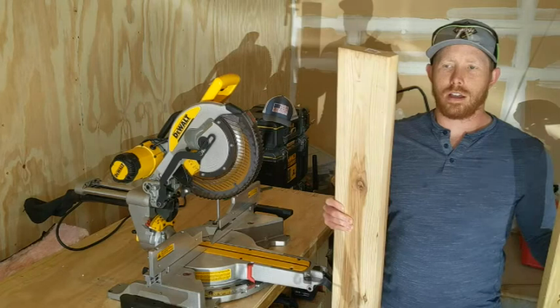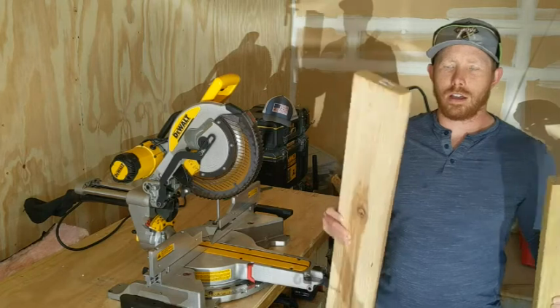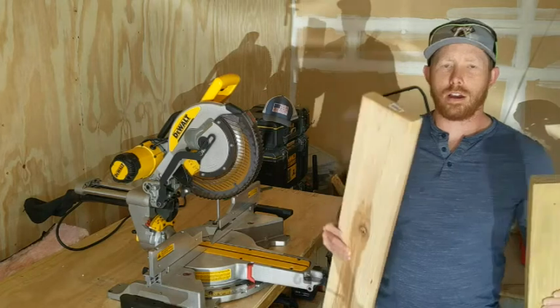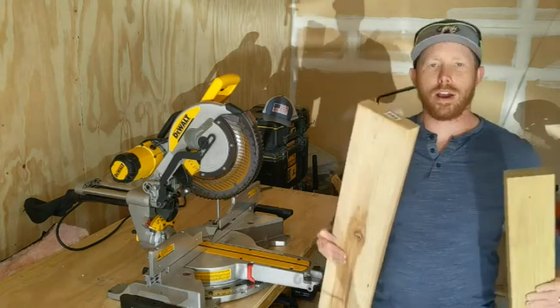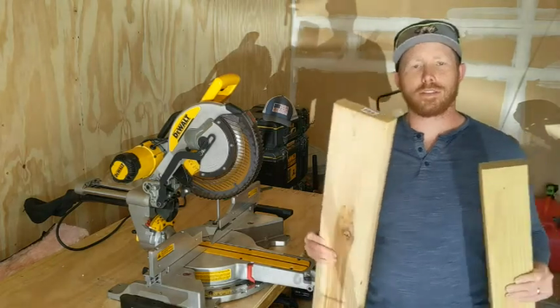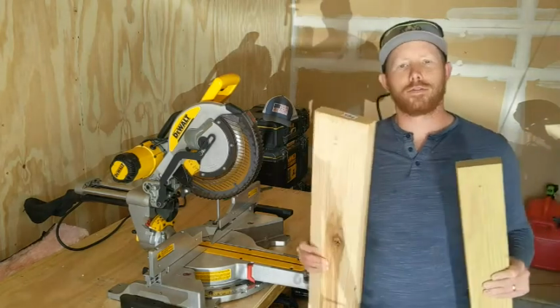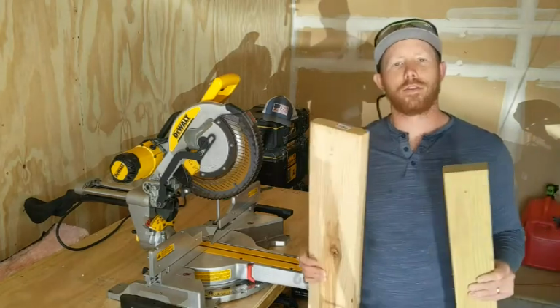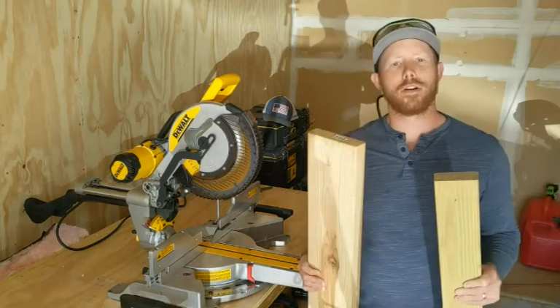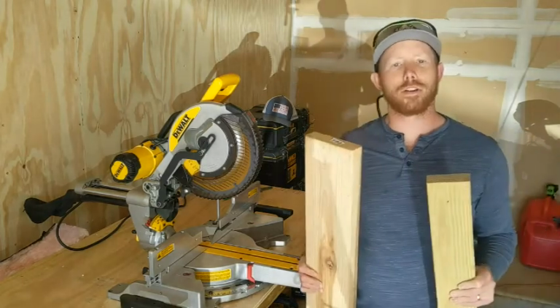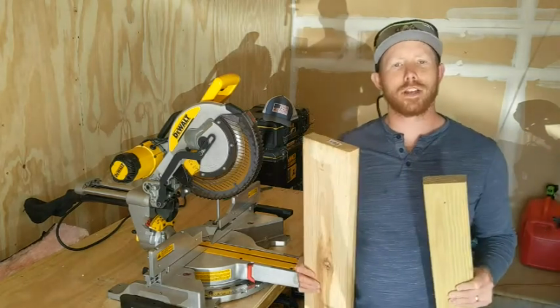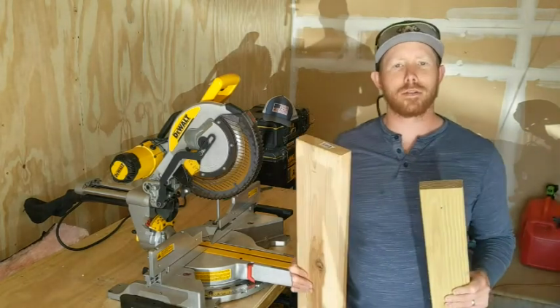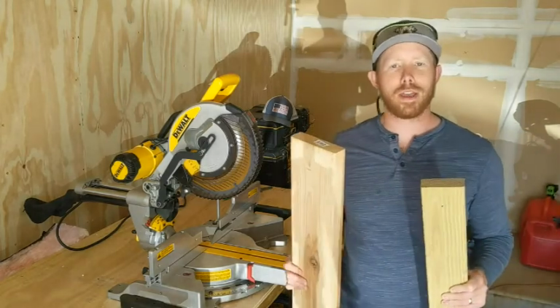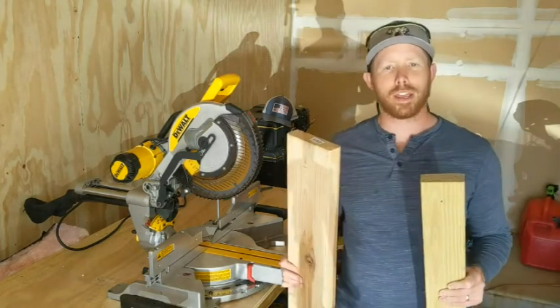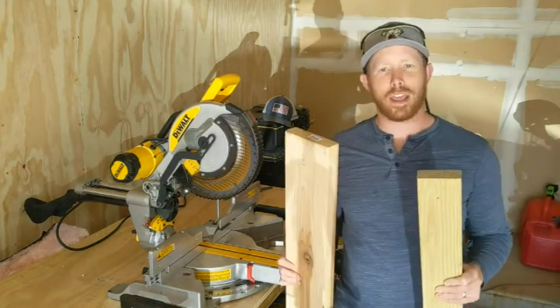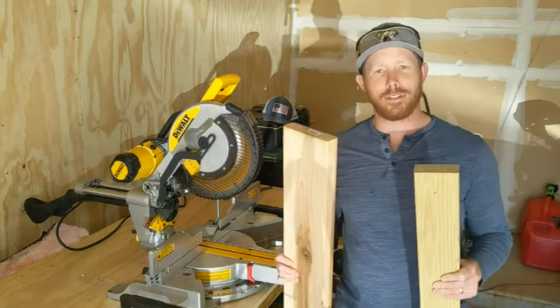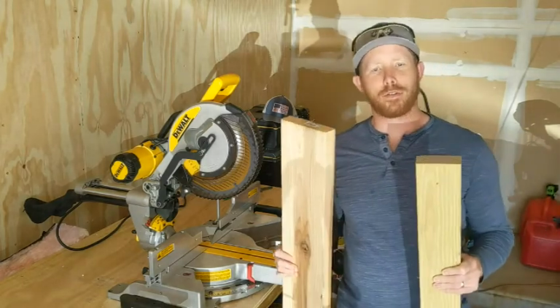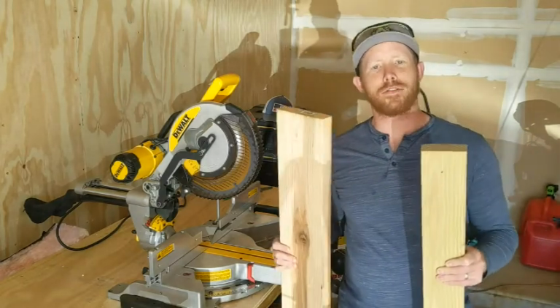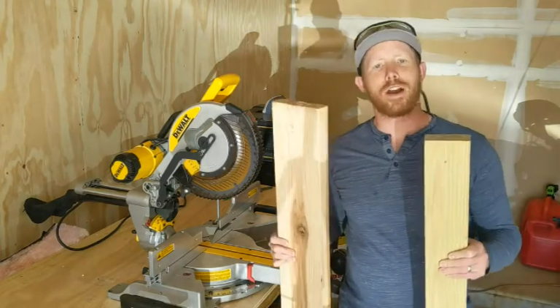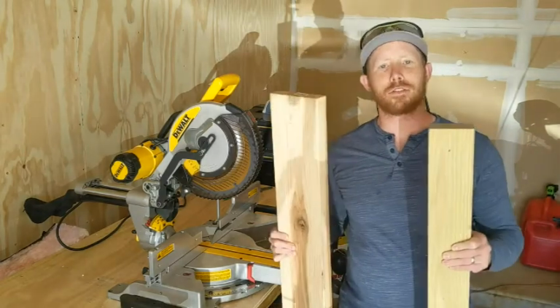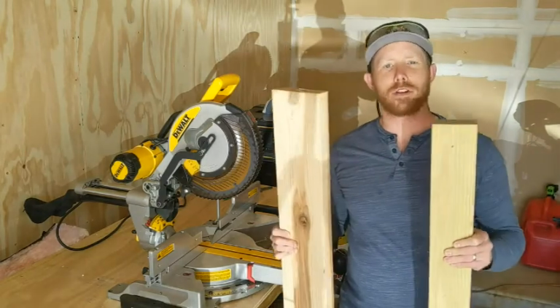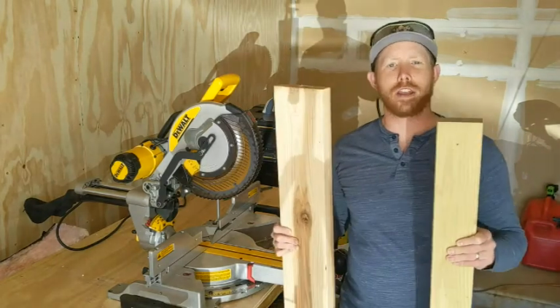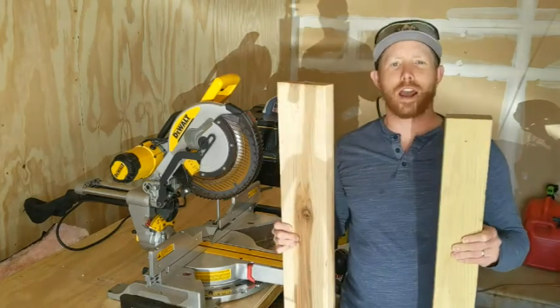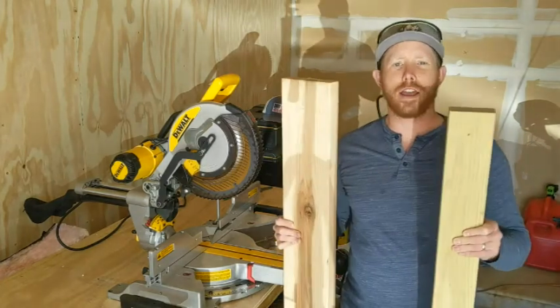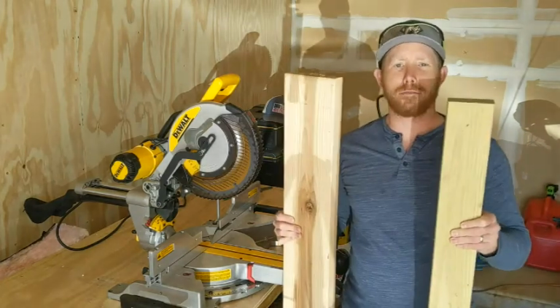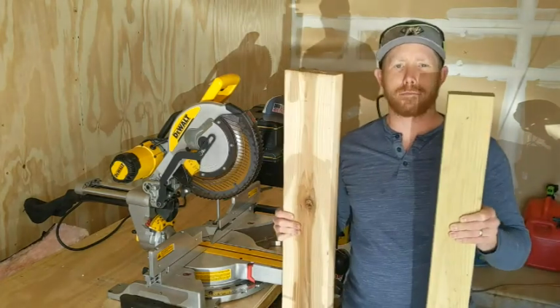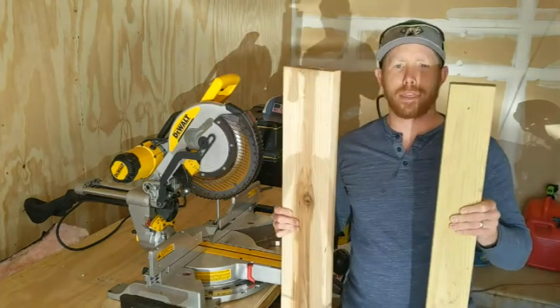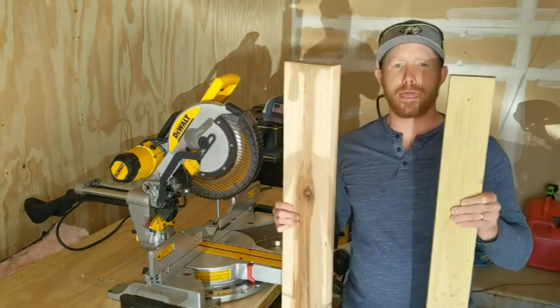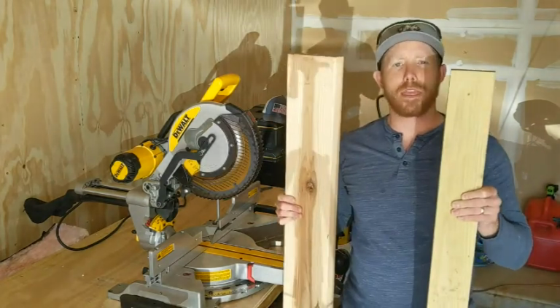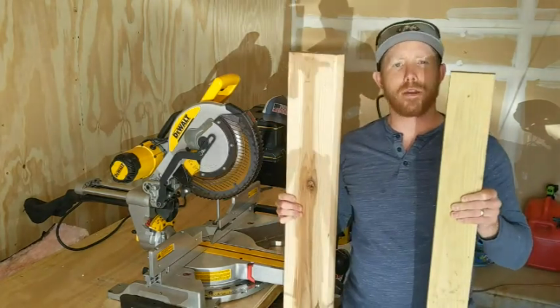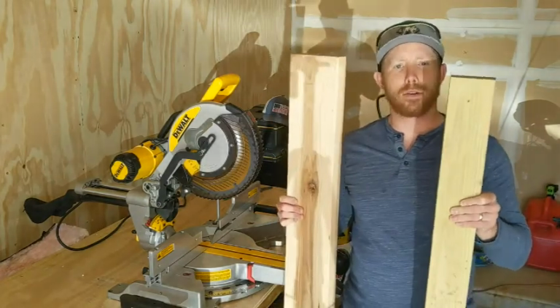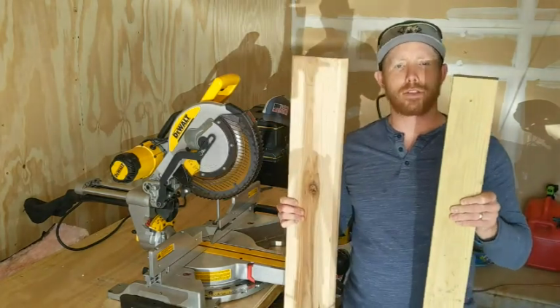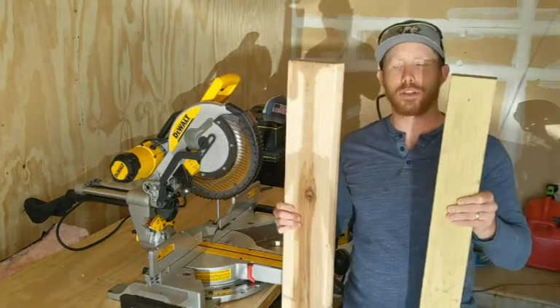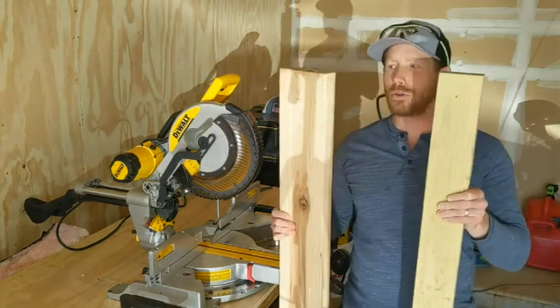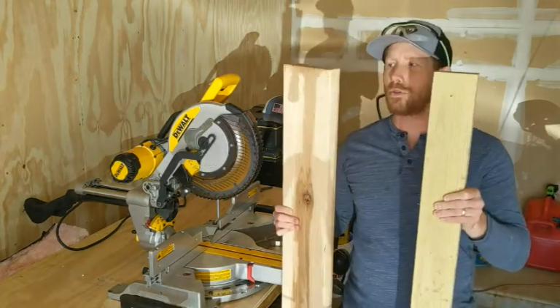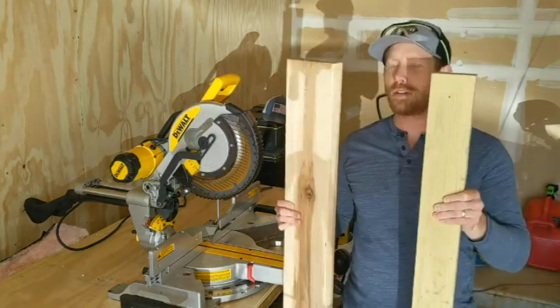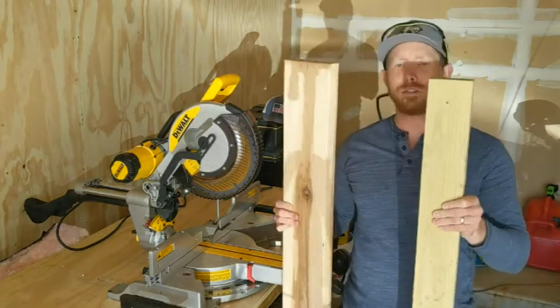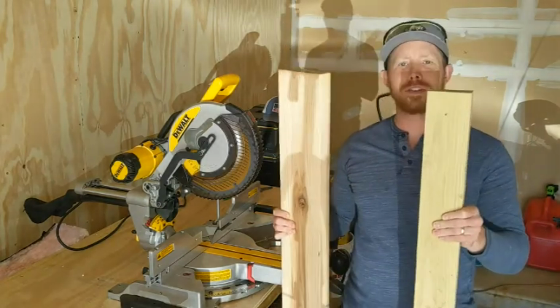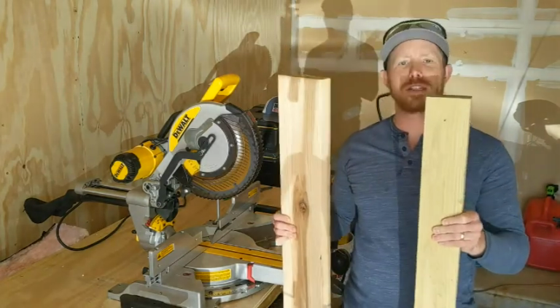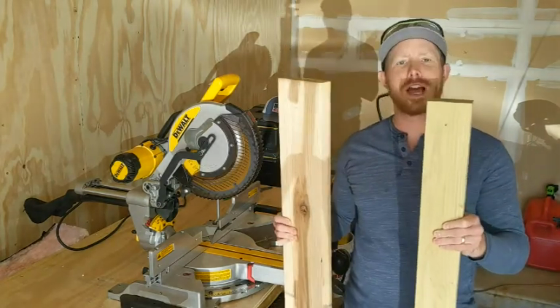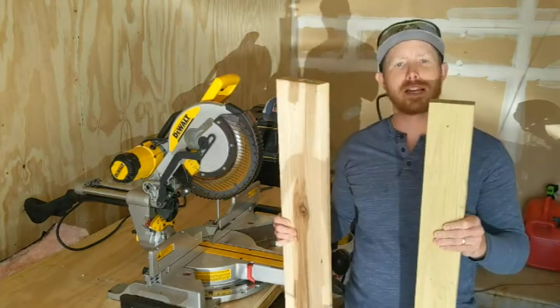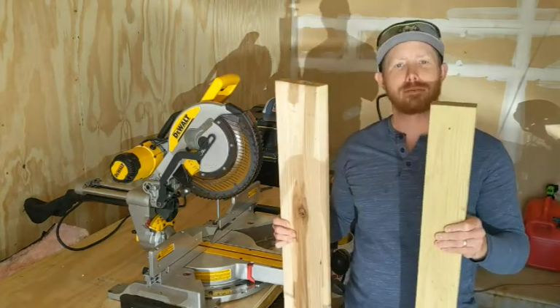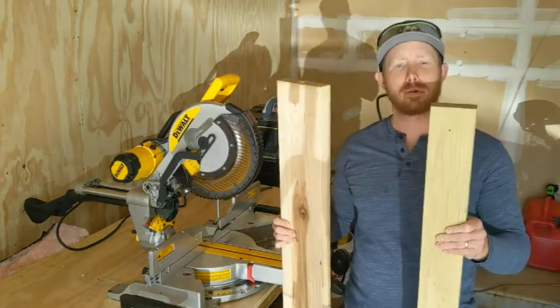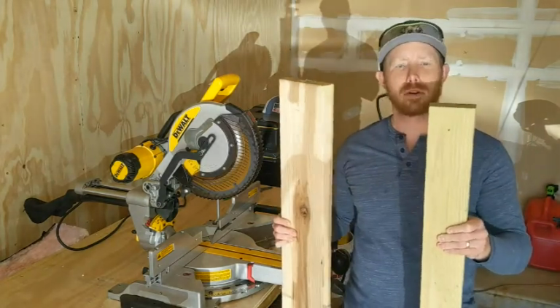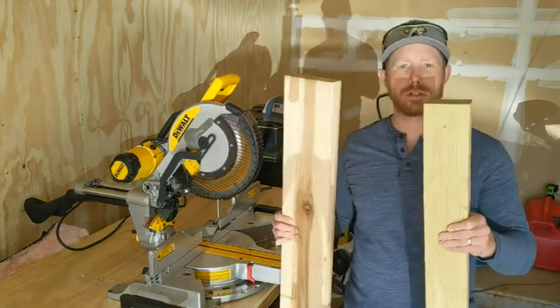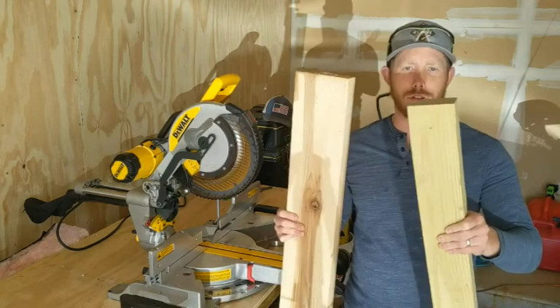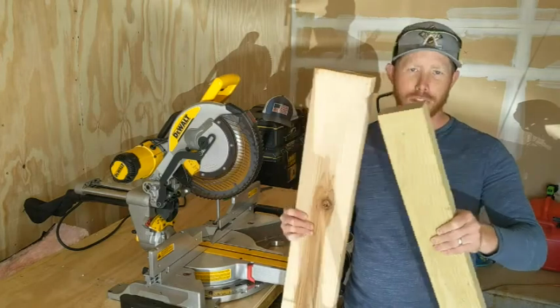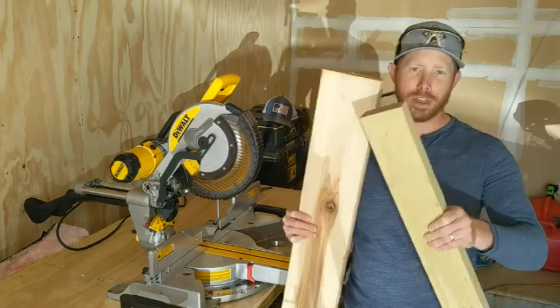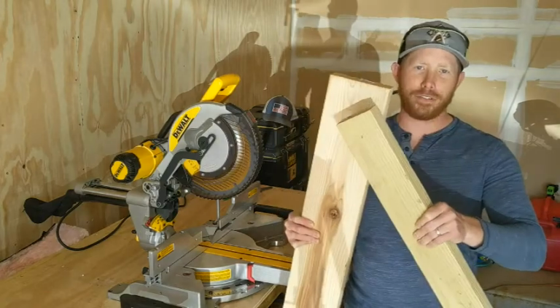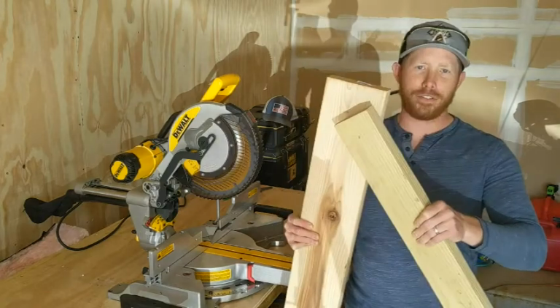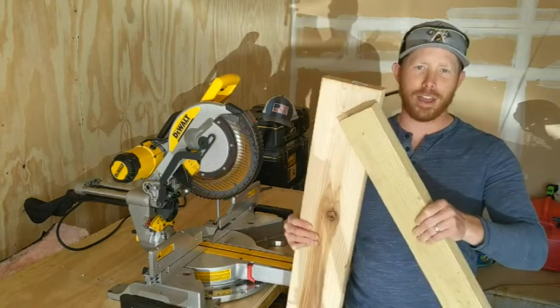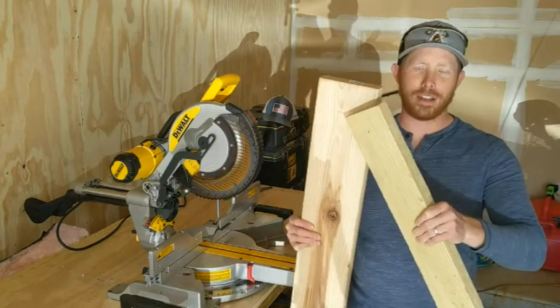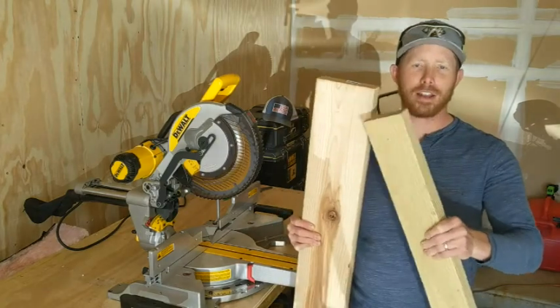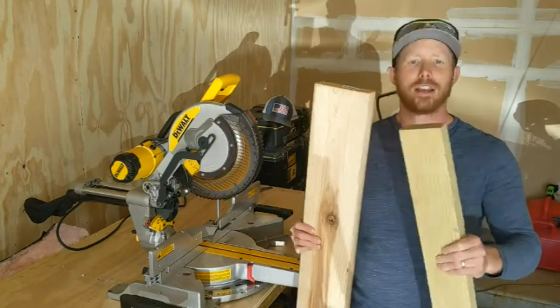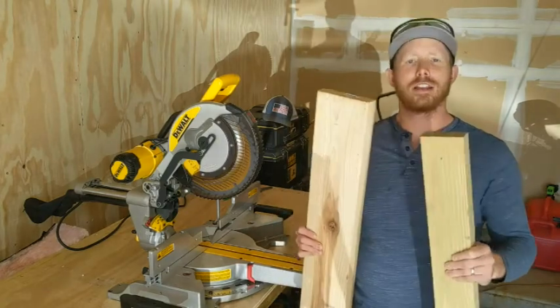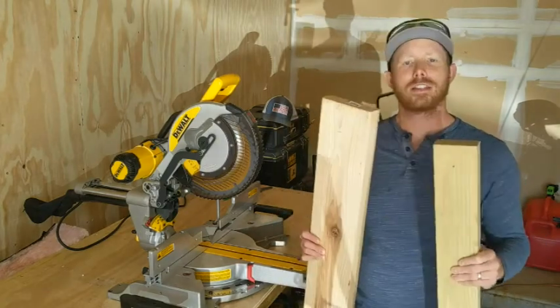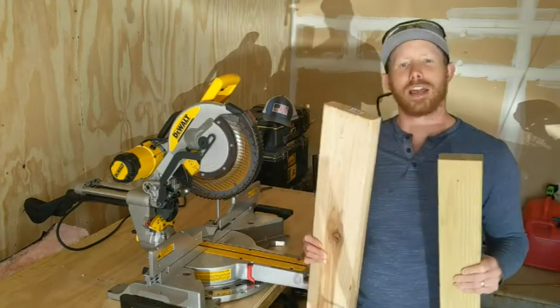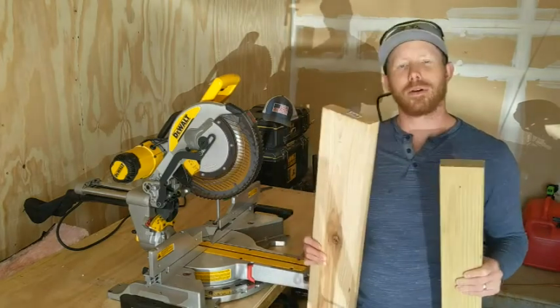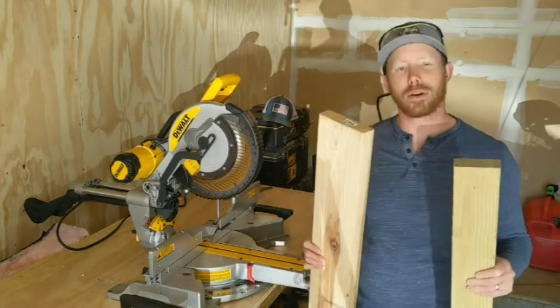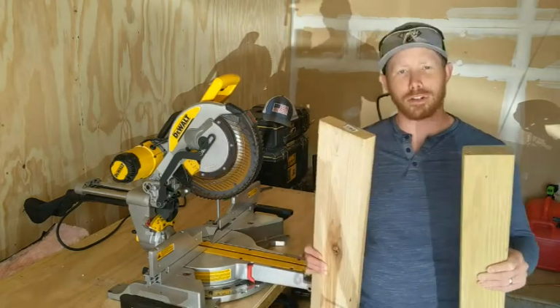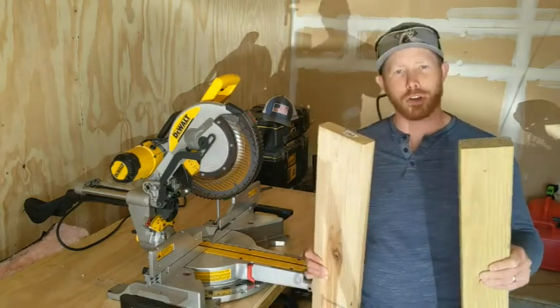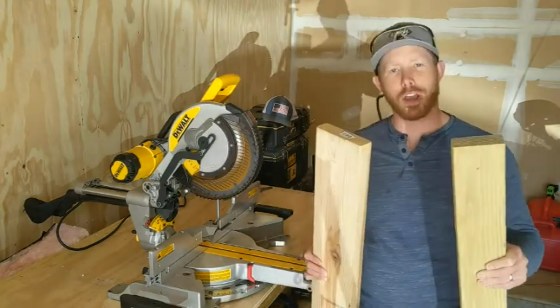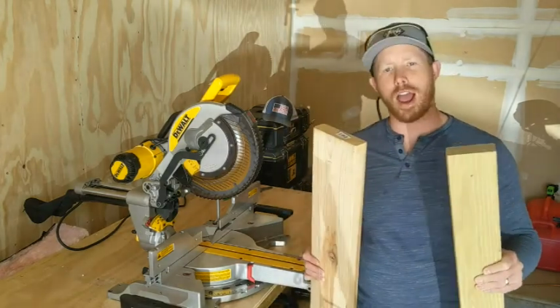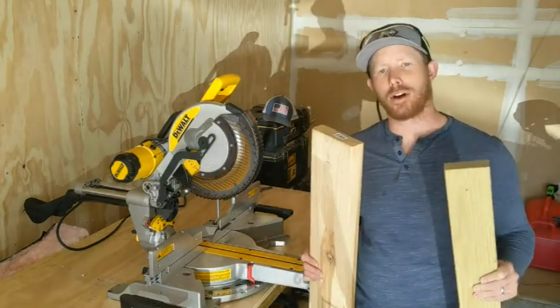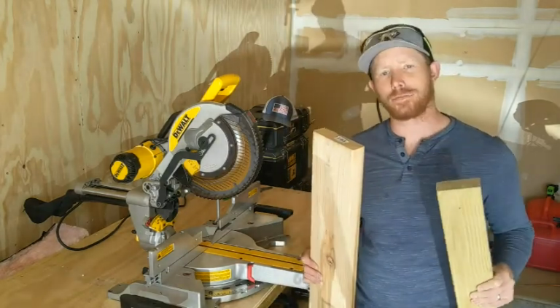Alright, so if you ever need to make a 45 degree cut with two different sized boards so that they fit, today we're going to show you how.